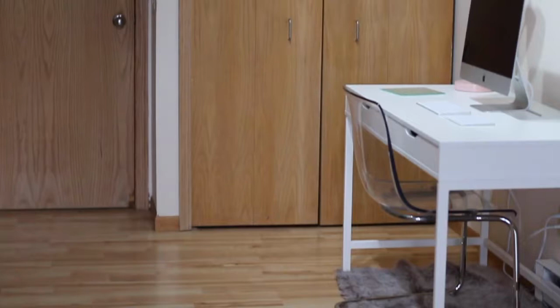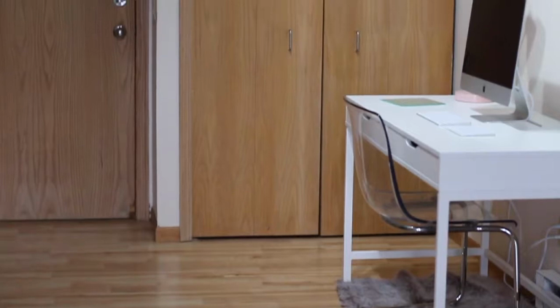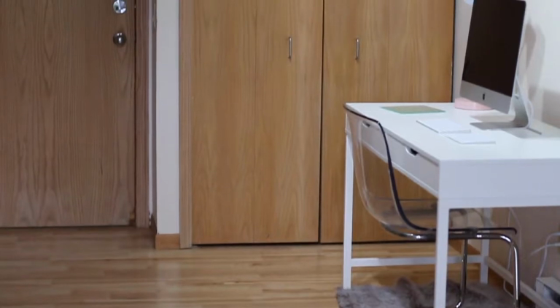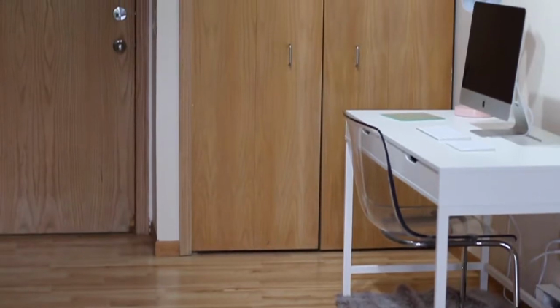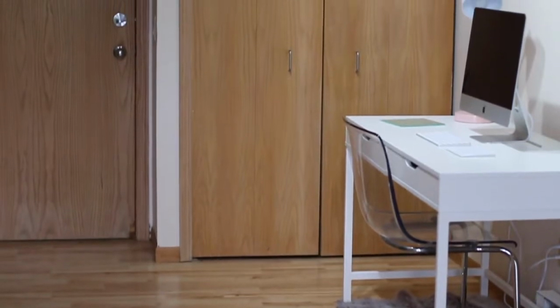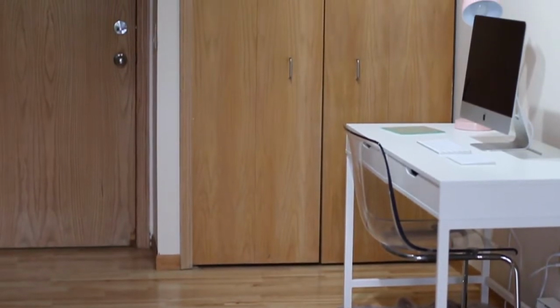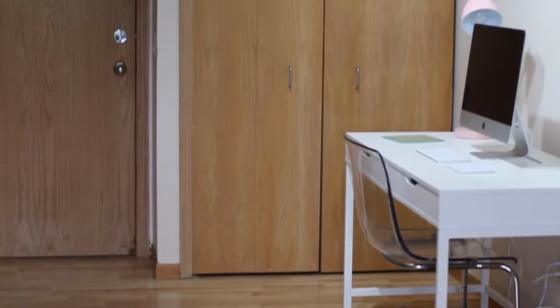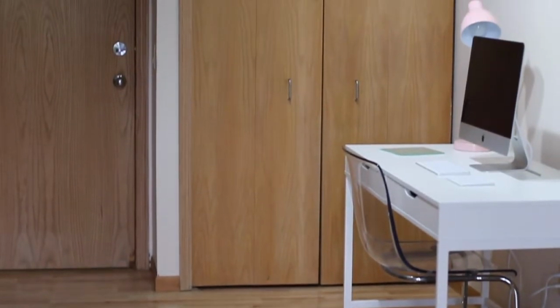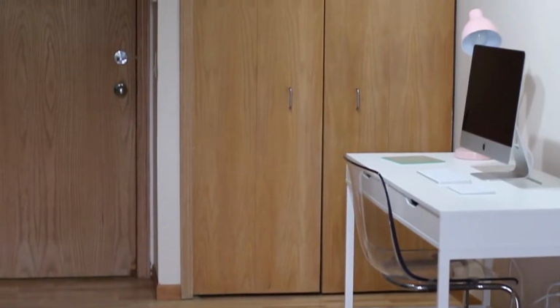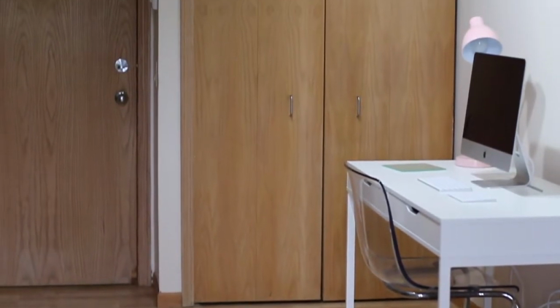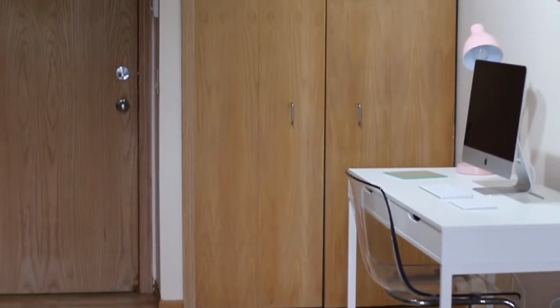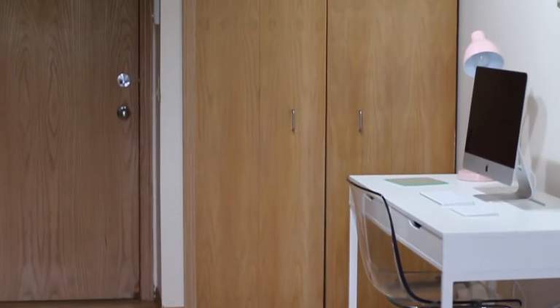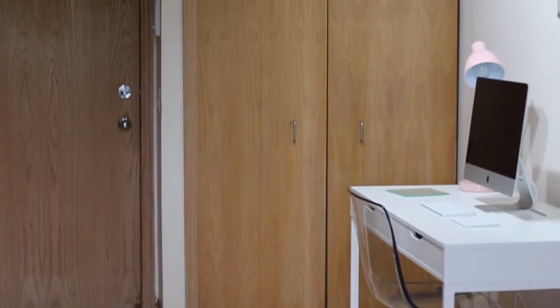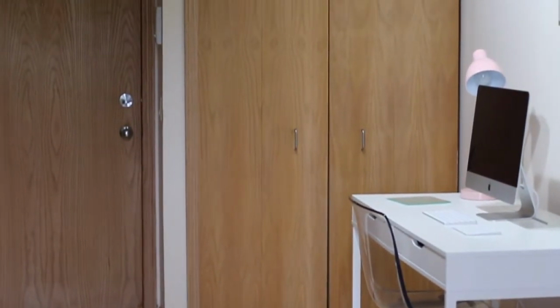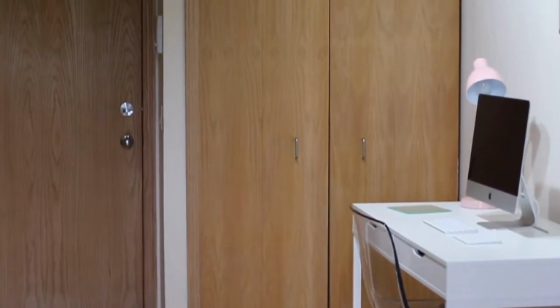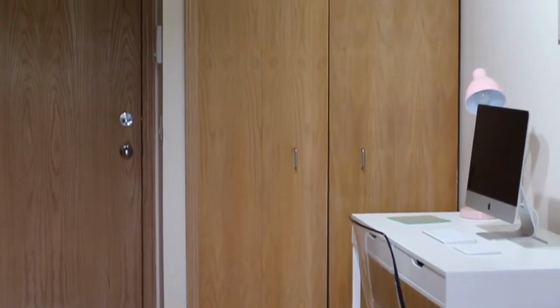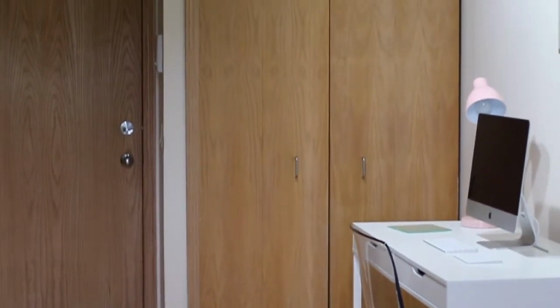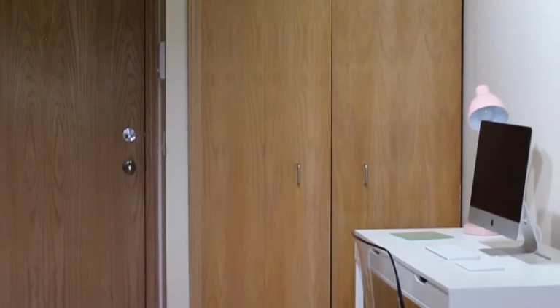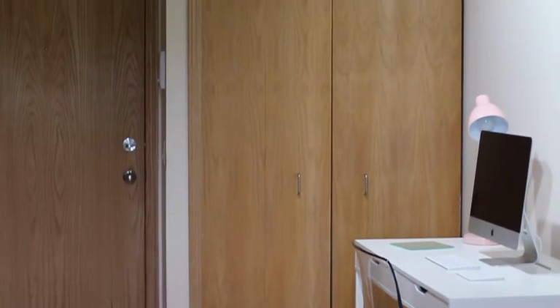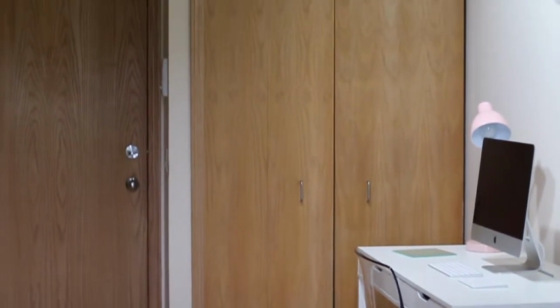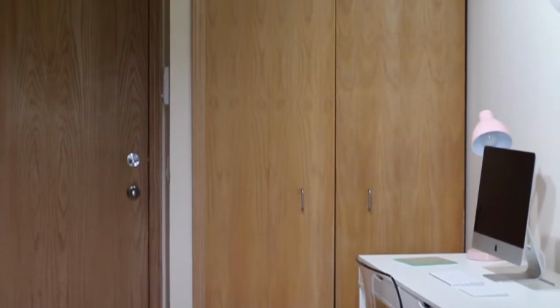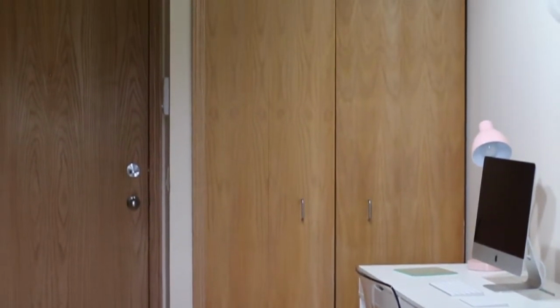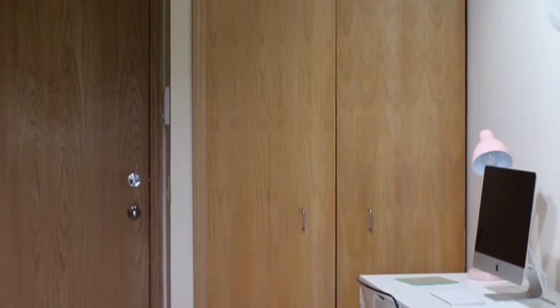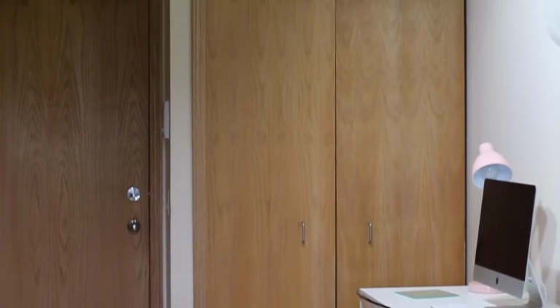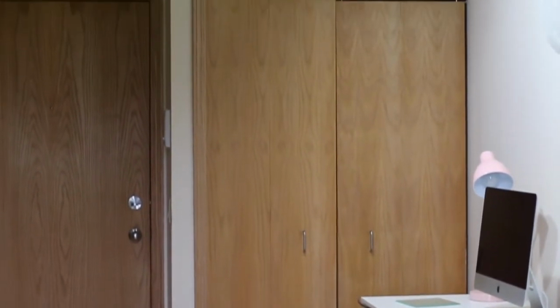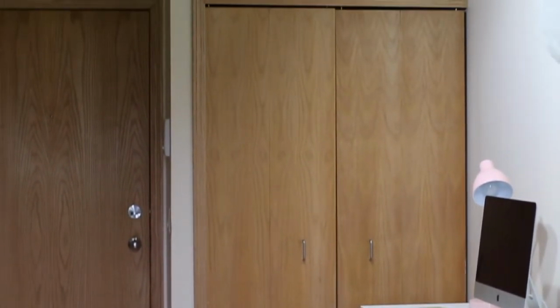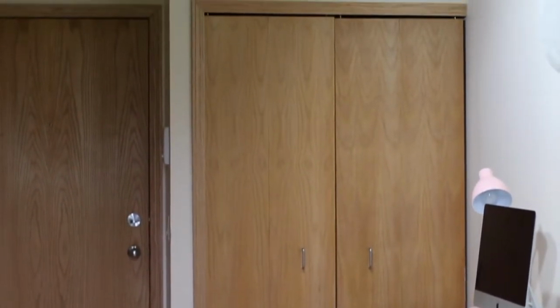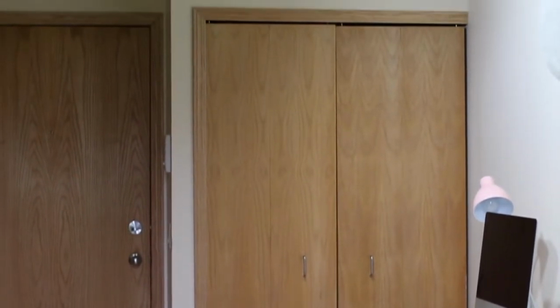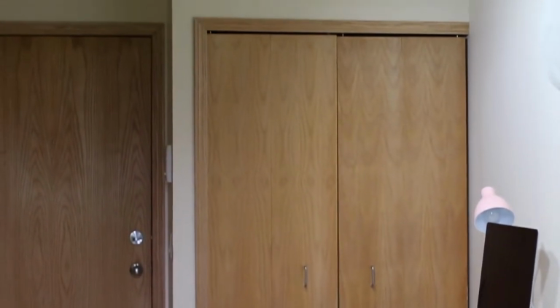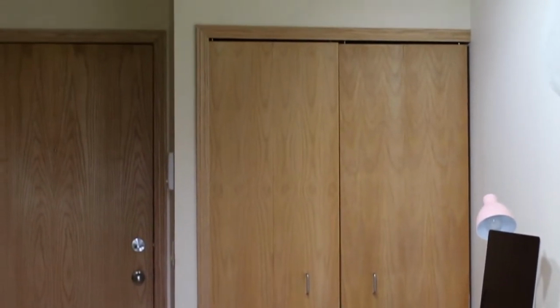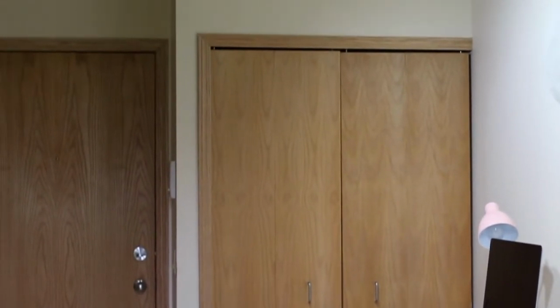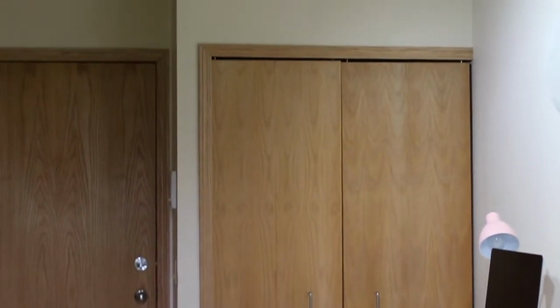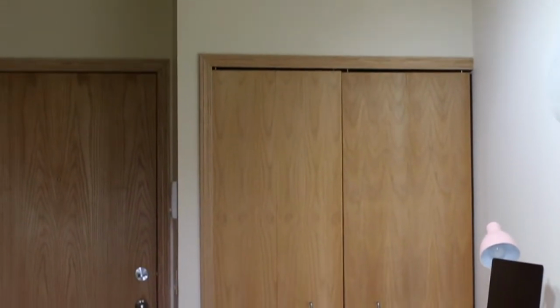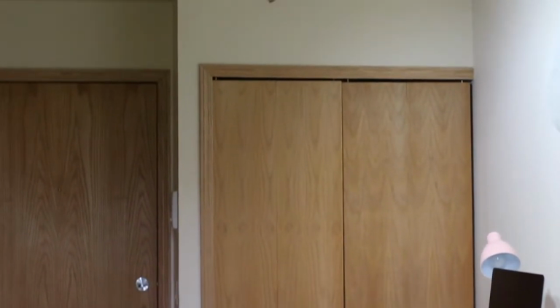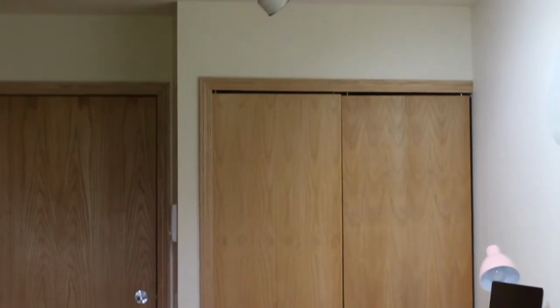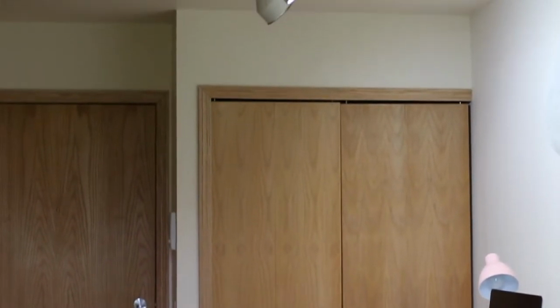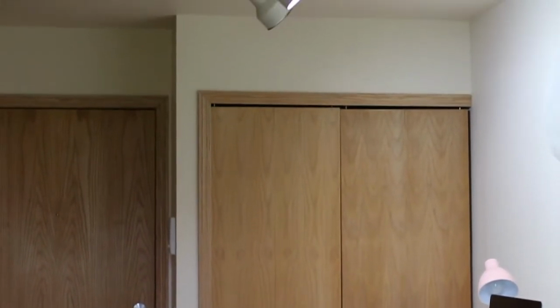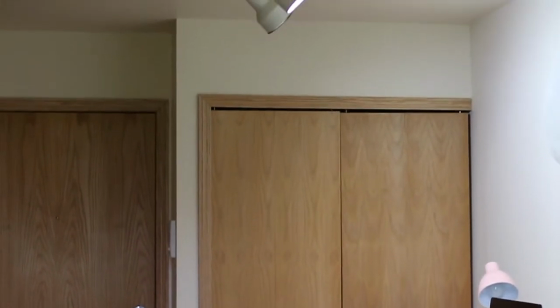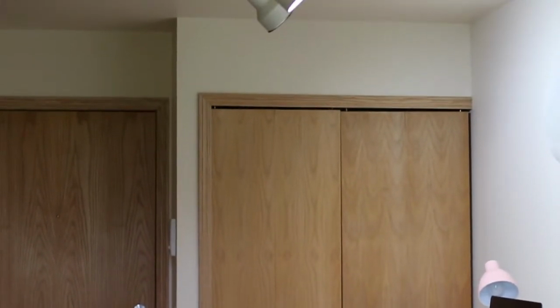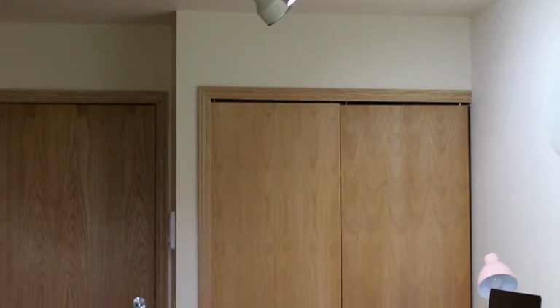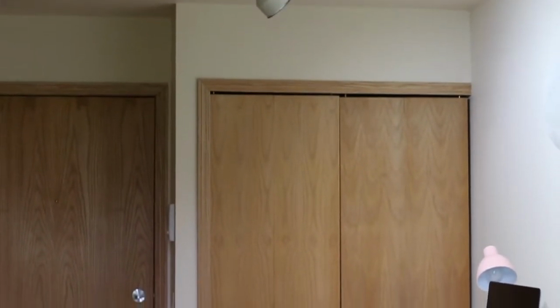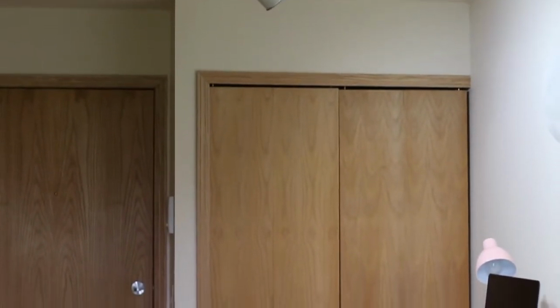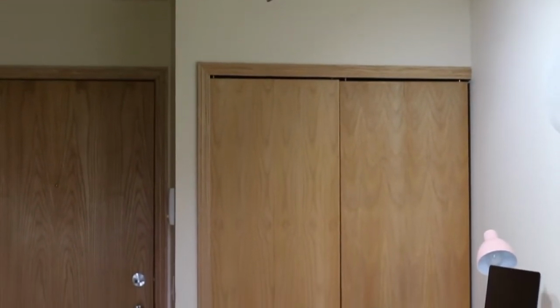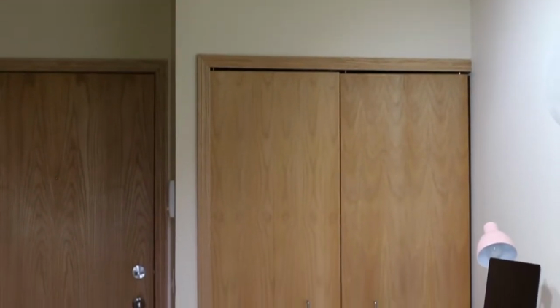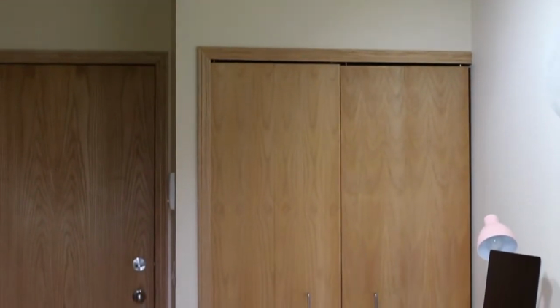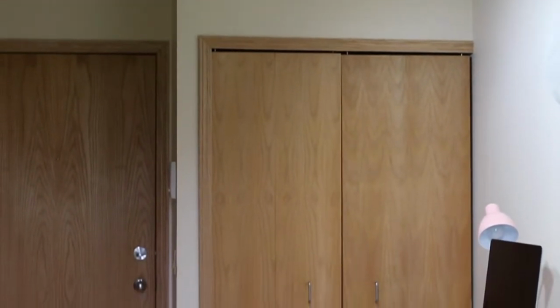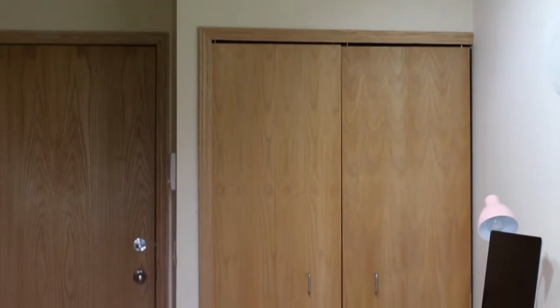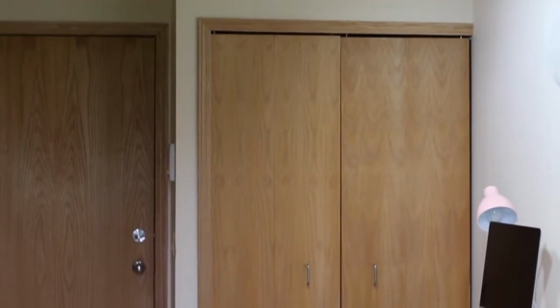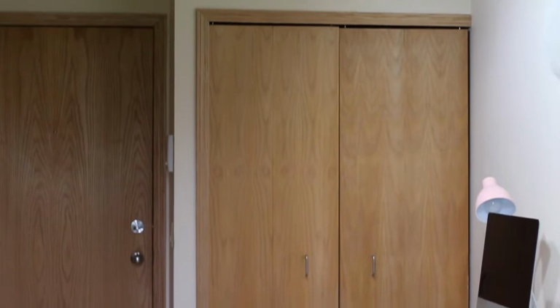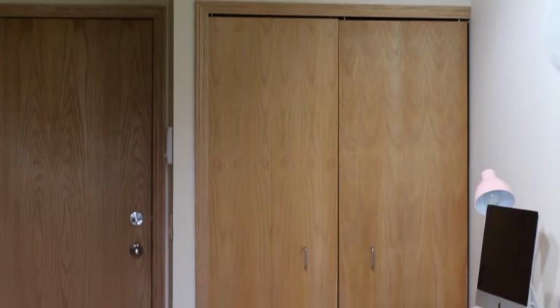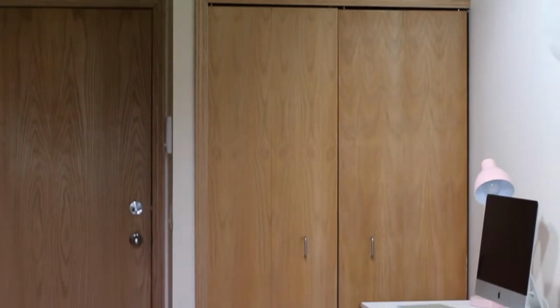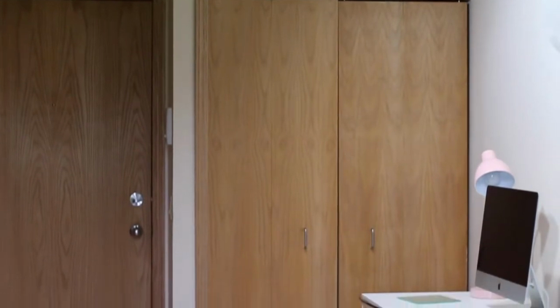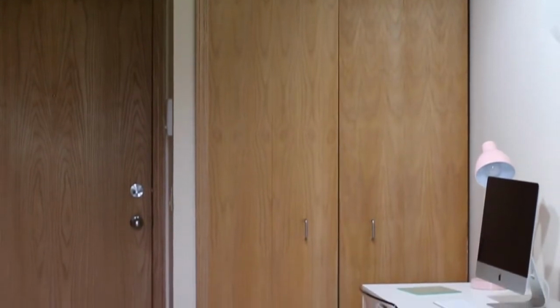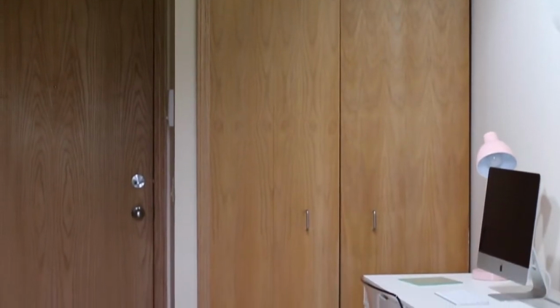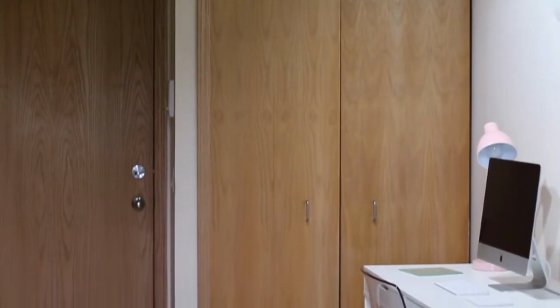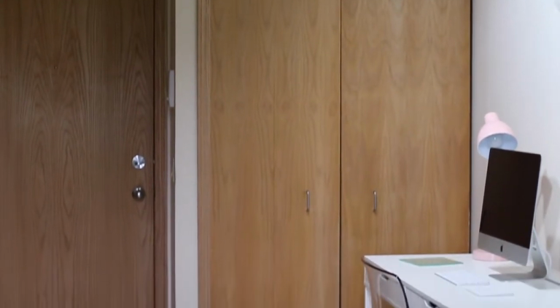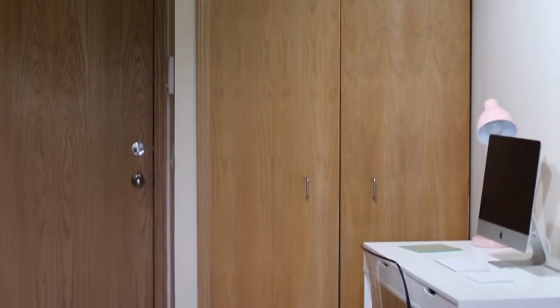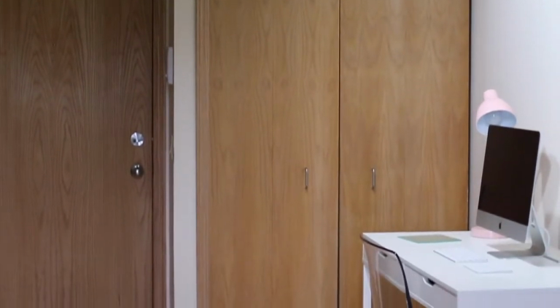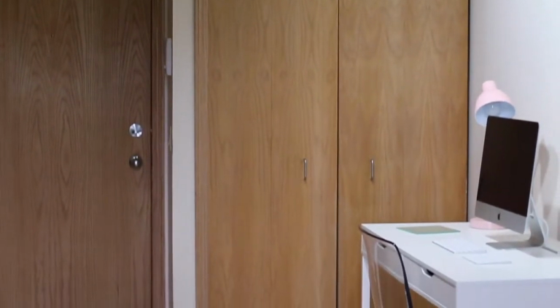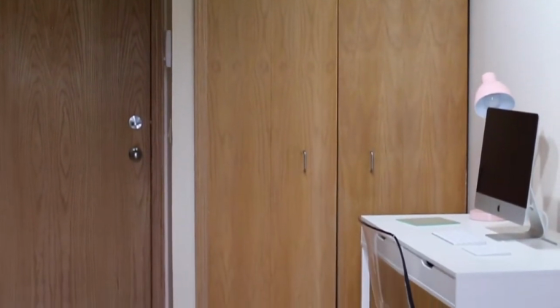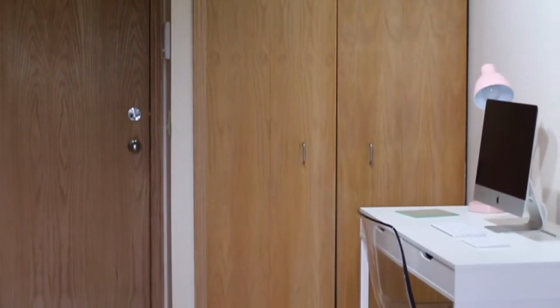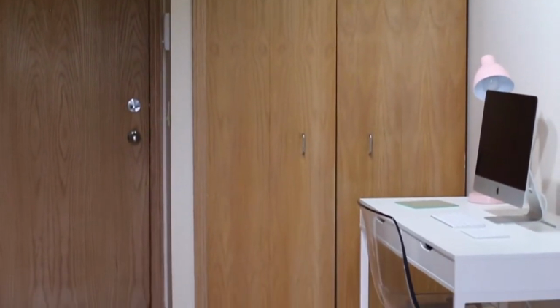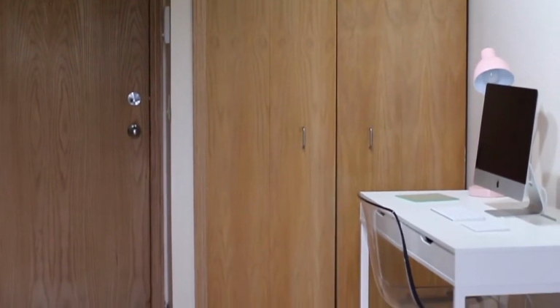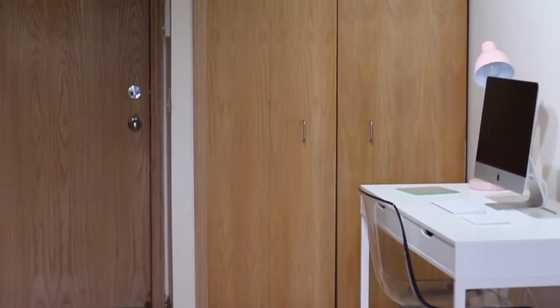Hi everyone, welcome back to my channel. Today we're going to continue my apartment tour series by looking at my storage closets.